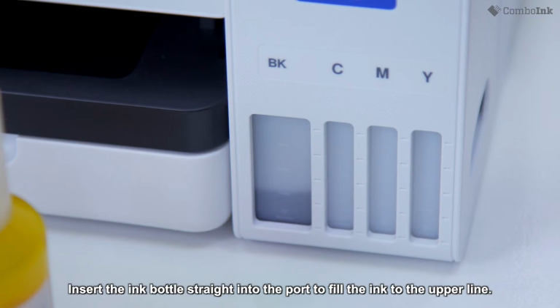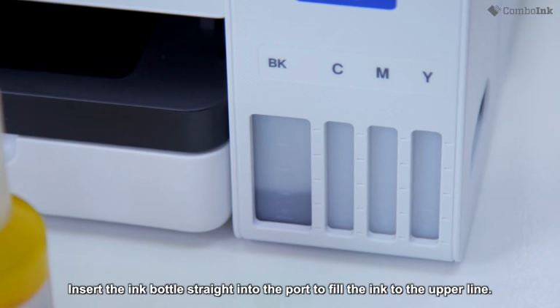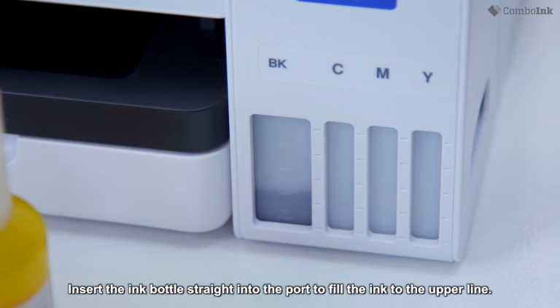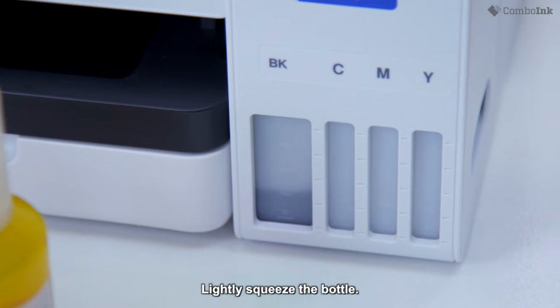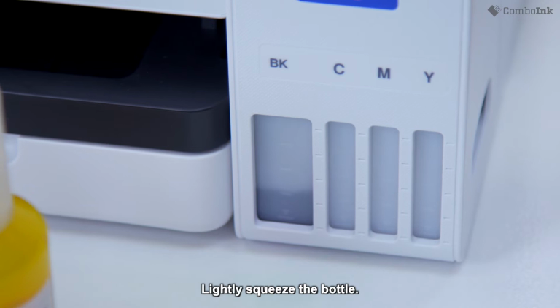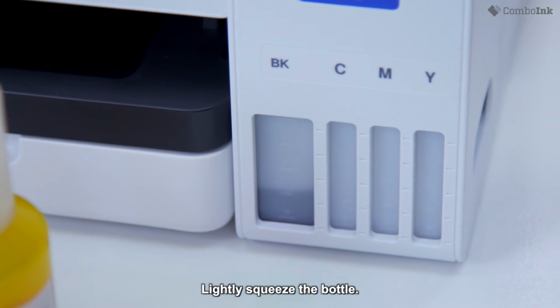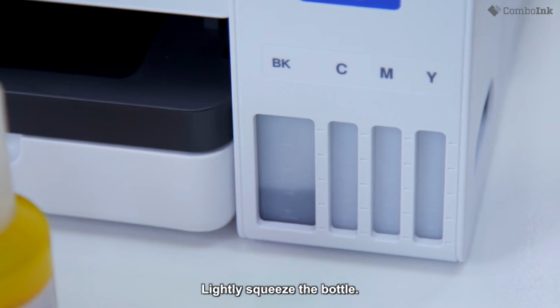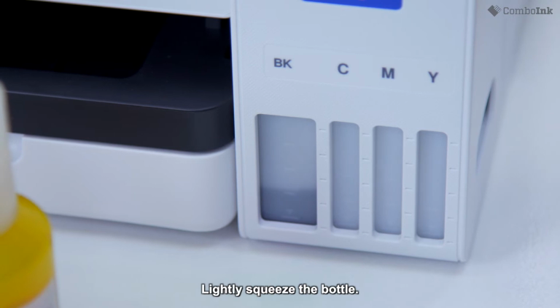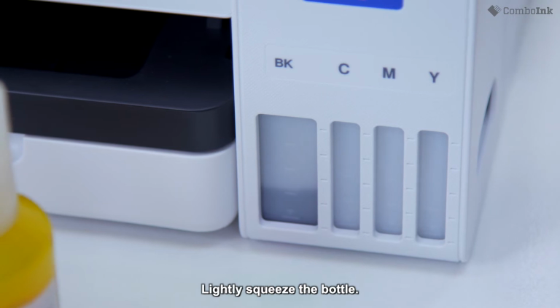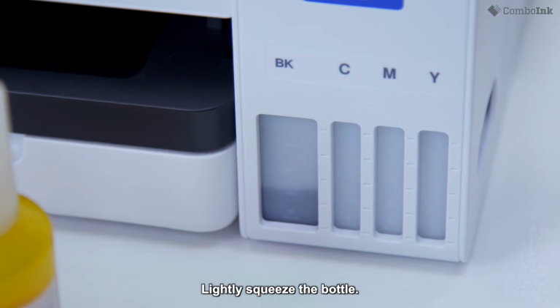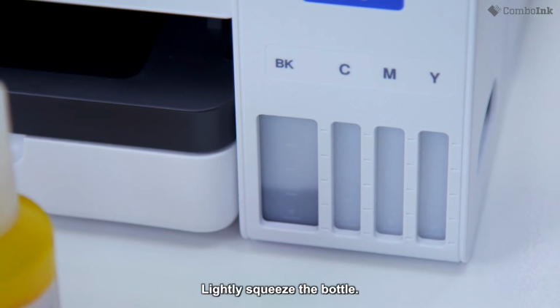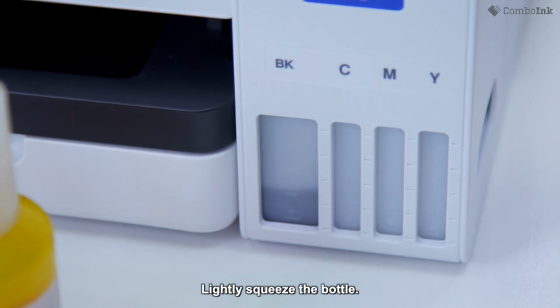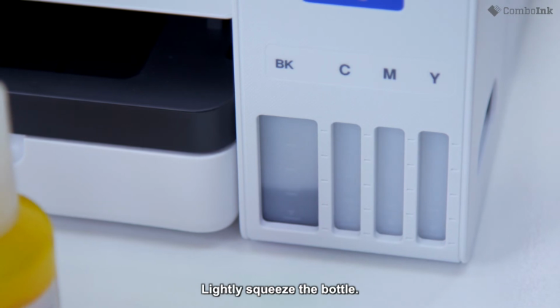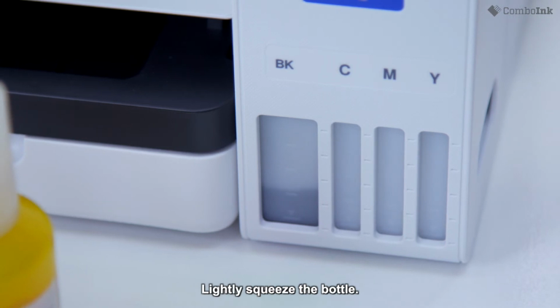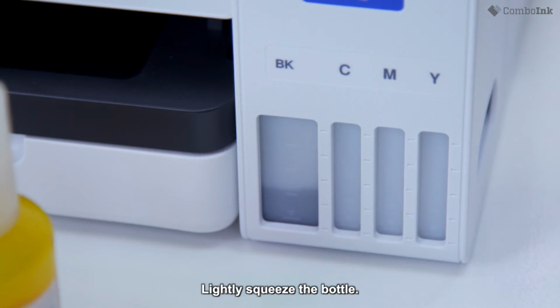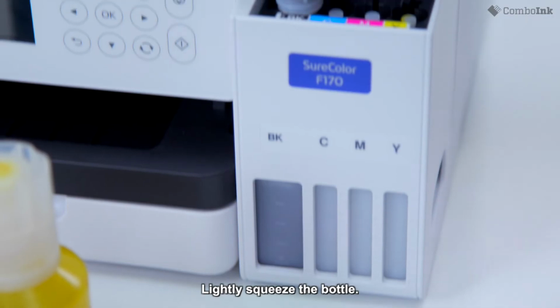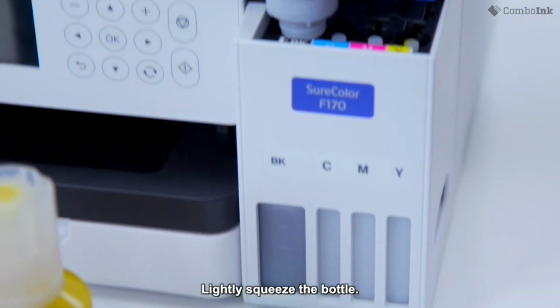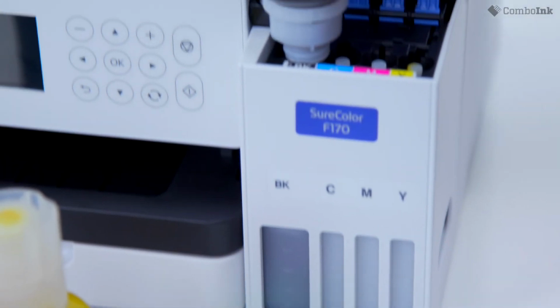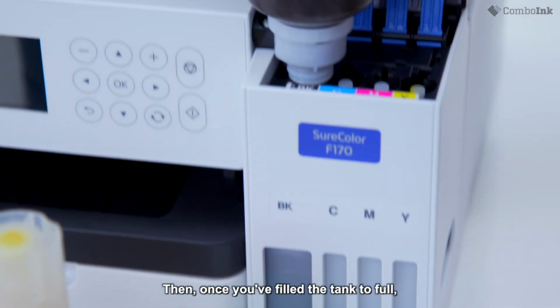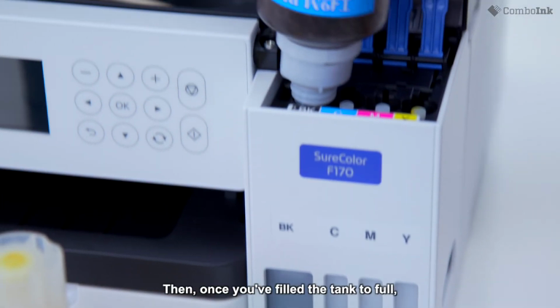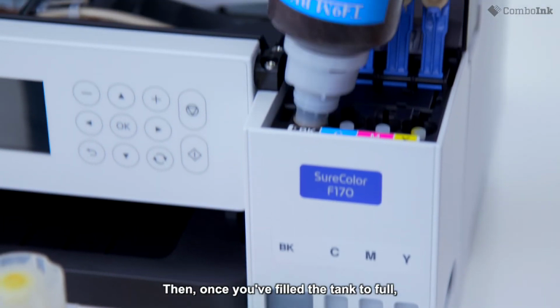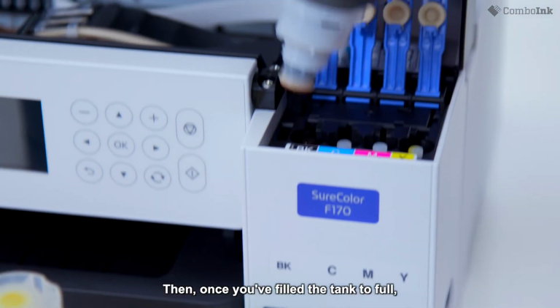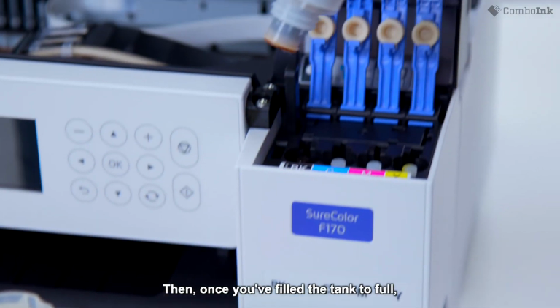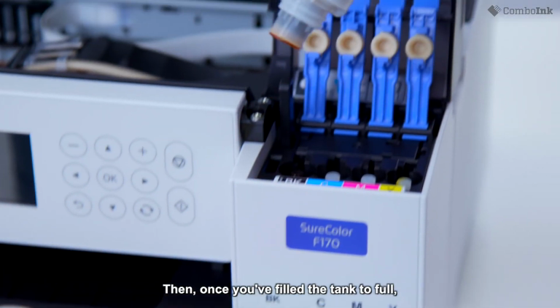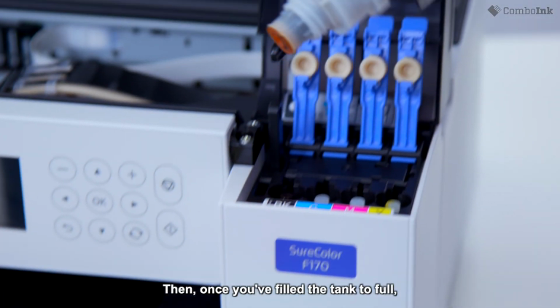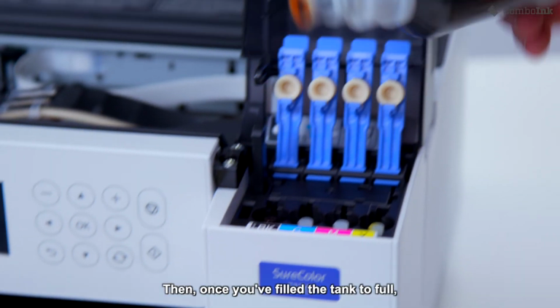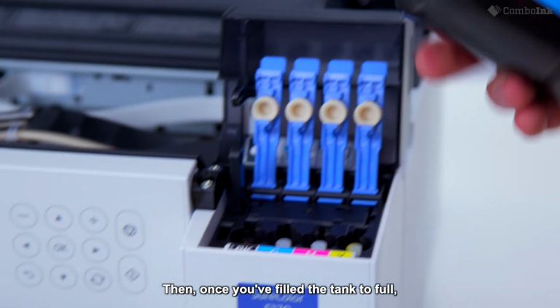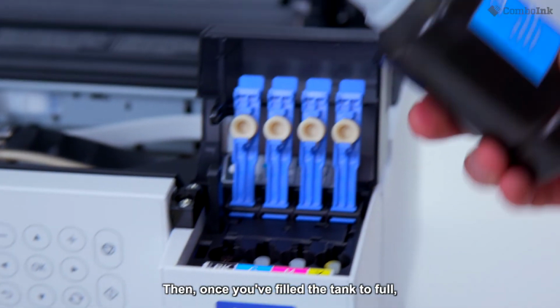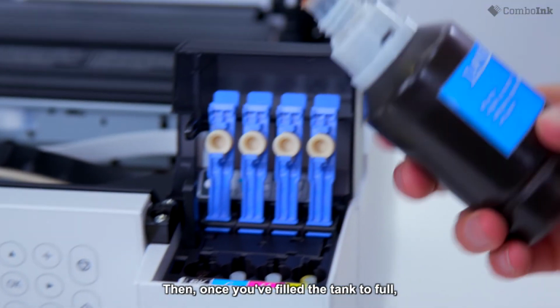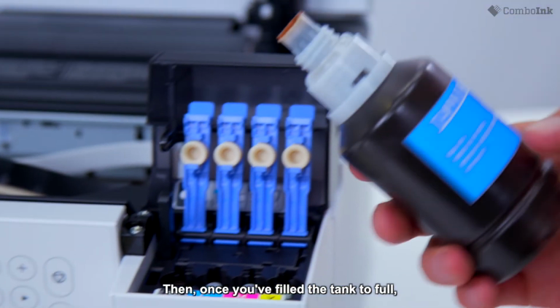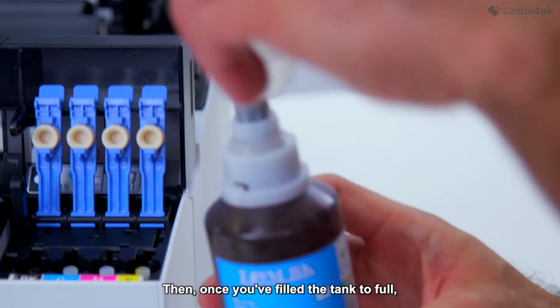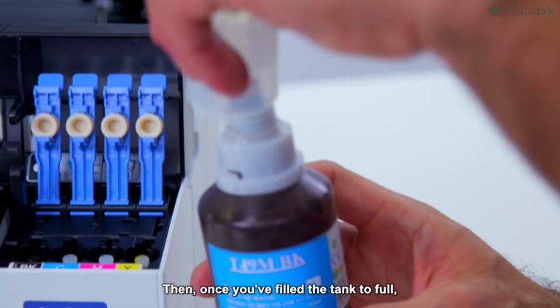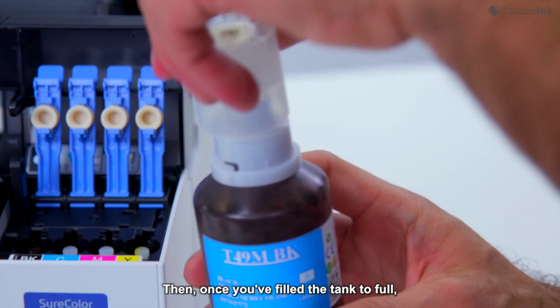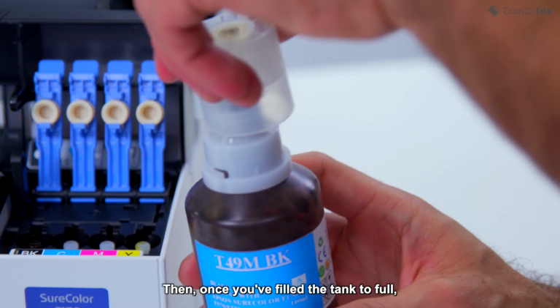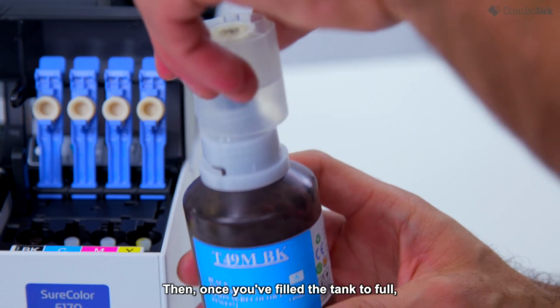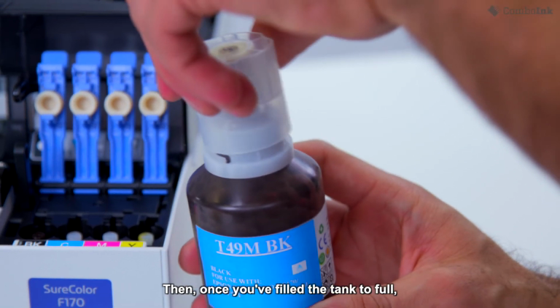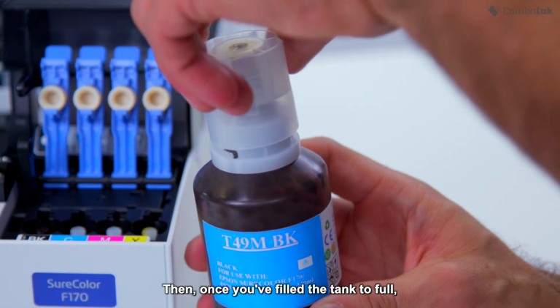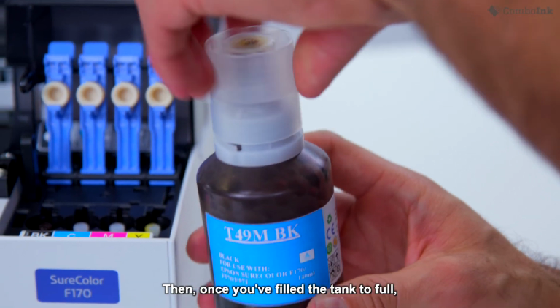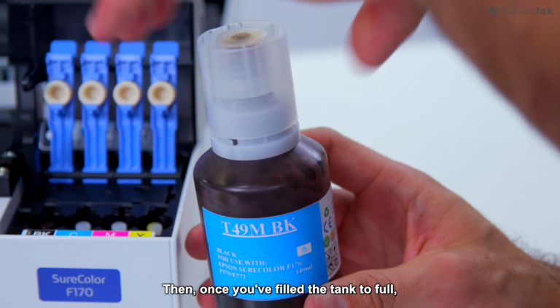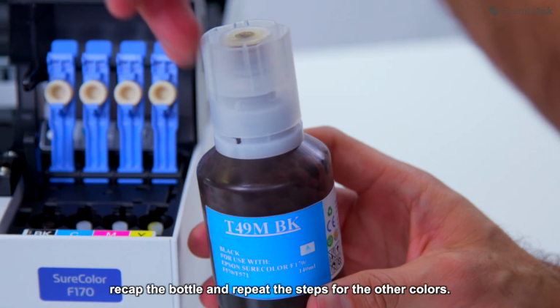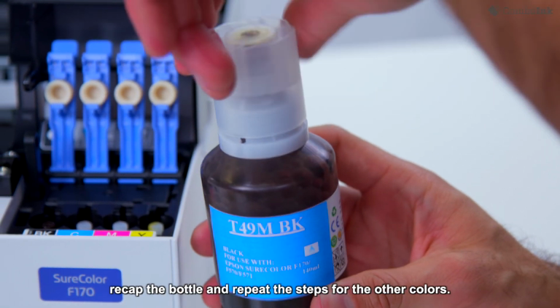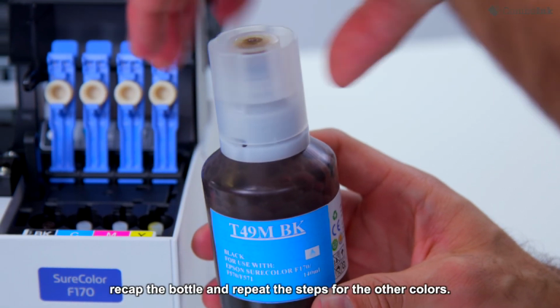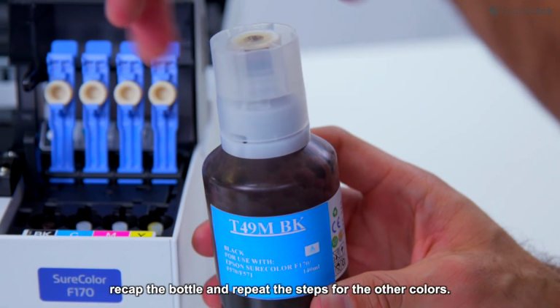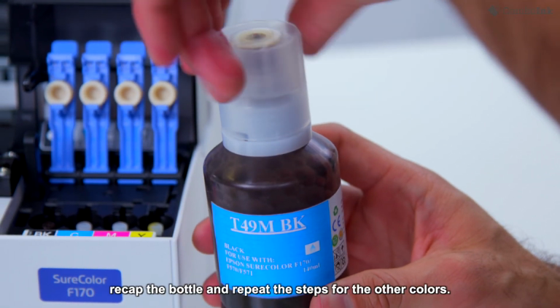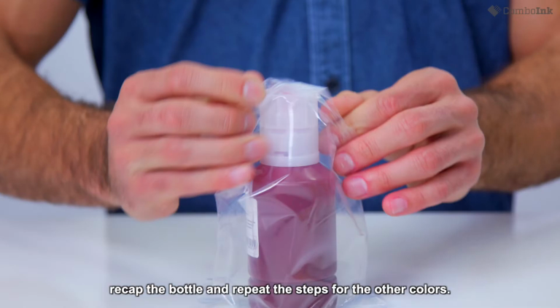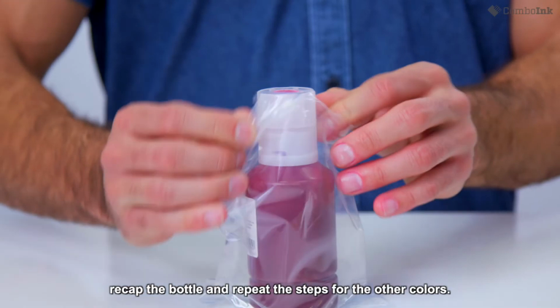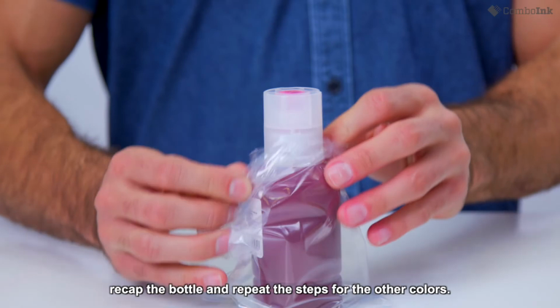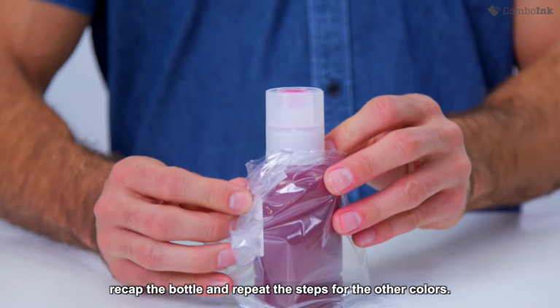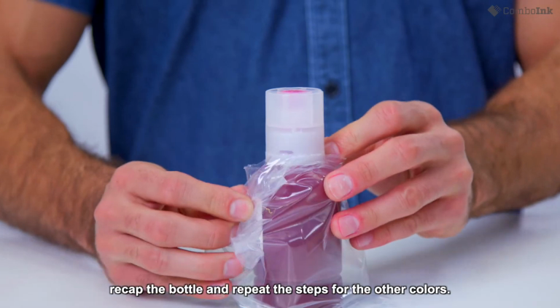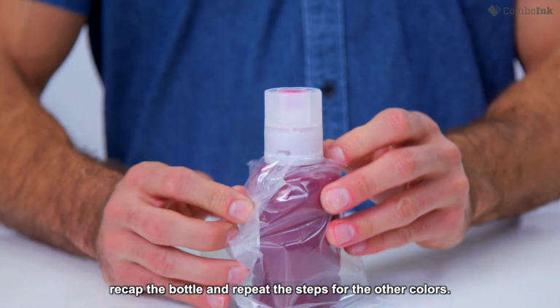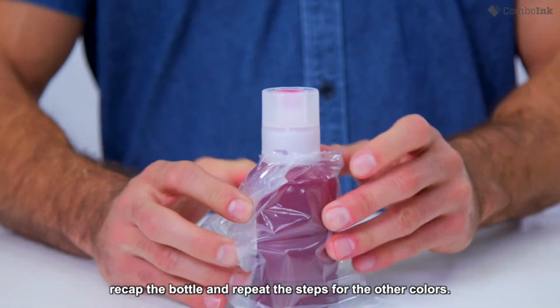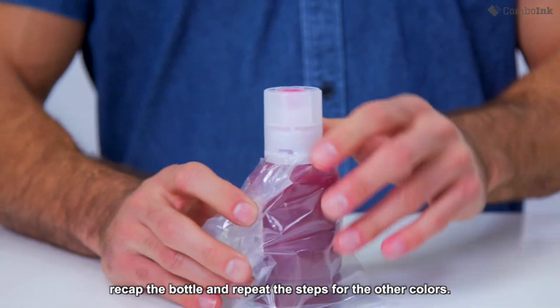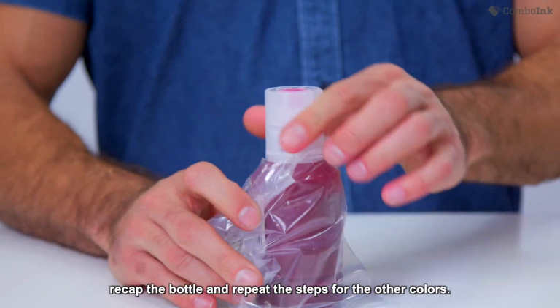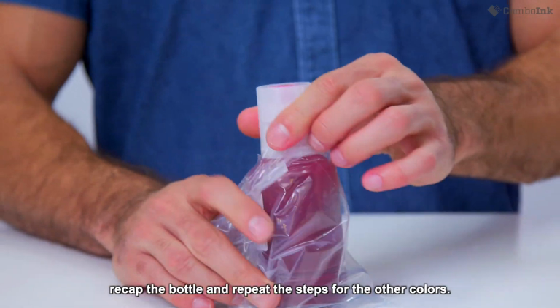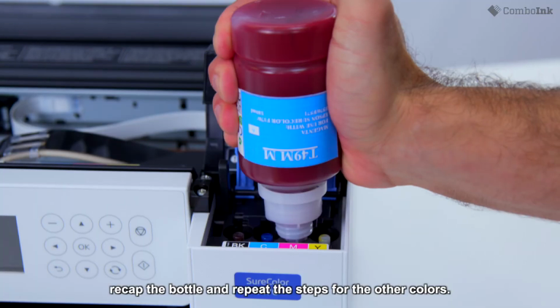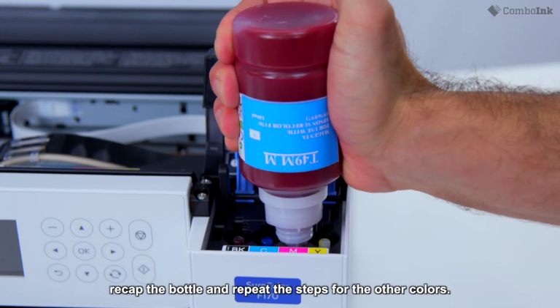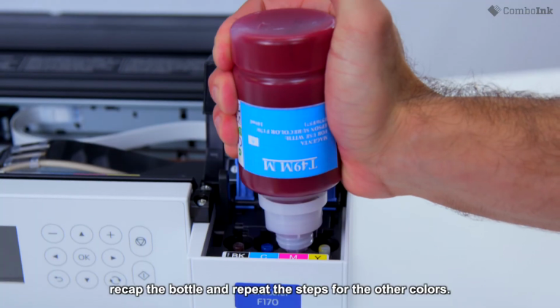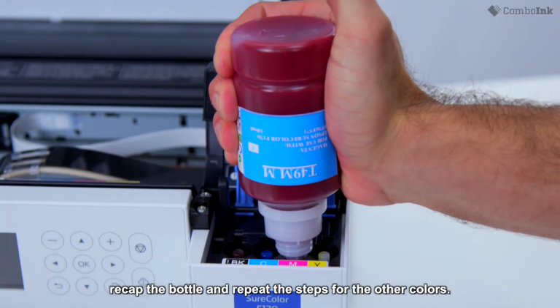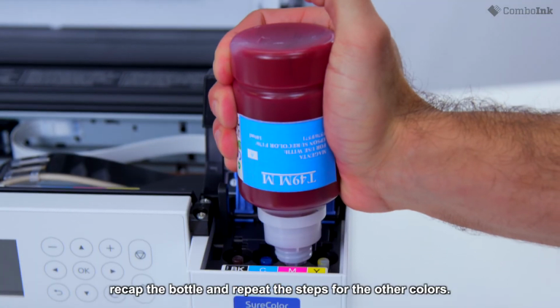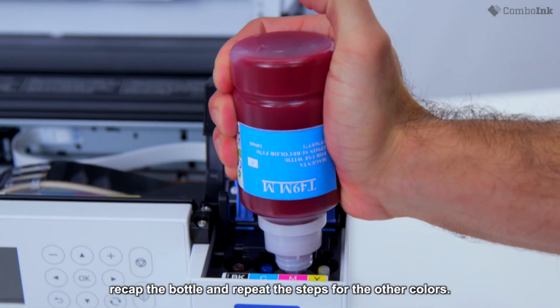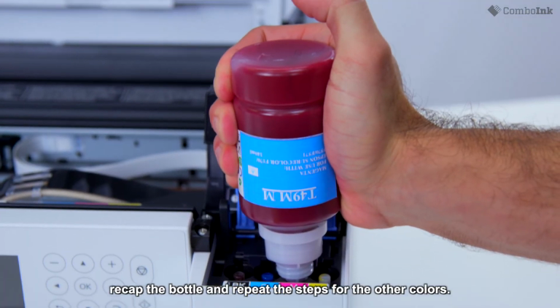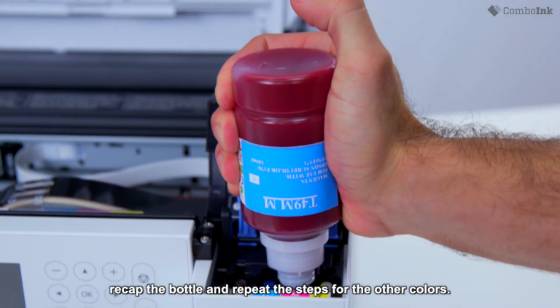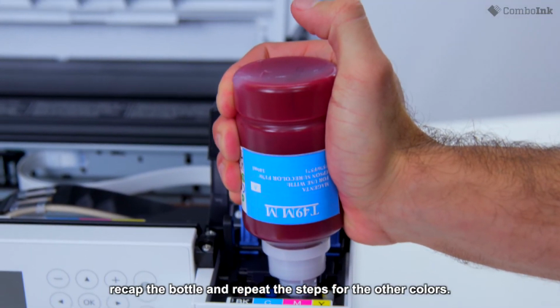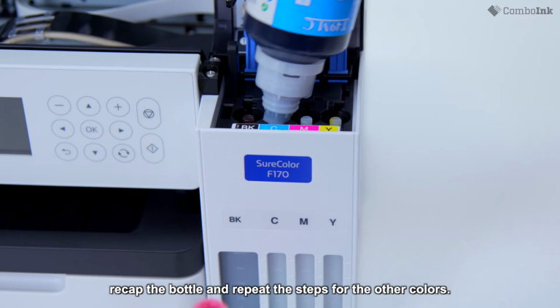Lightly squeeze the bottle. Then, once you've filled the tank to full, recap the bottle and repeat the steps for the other colors.